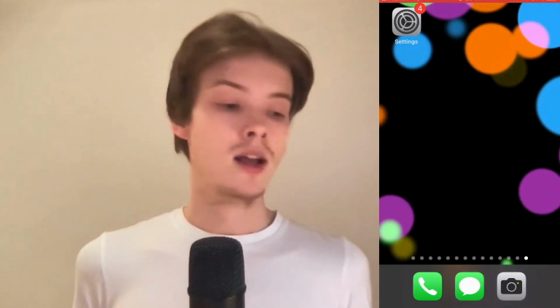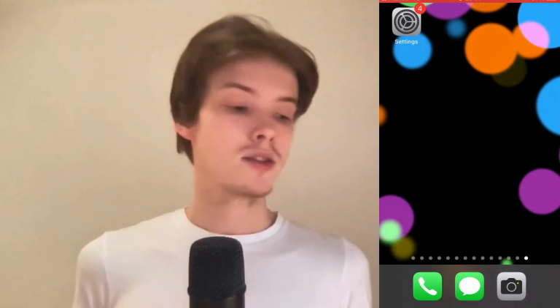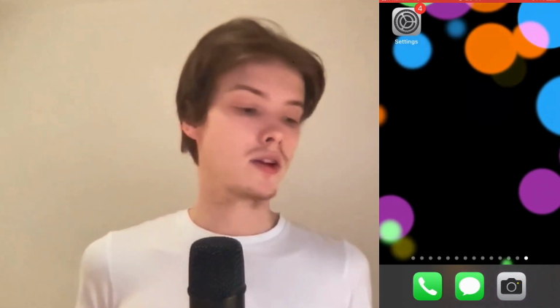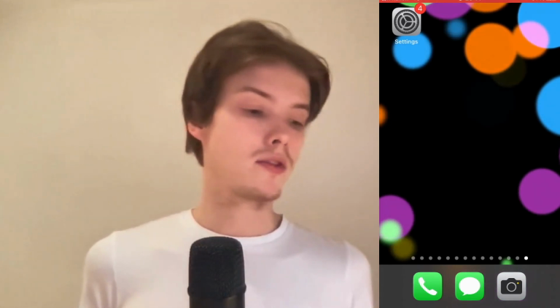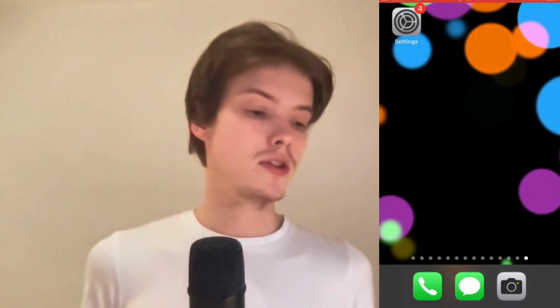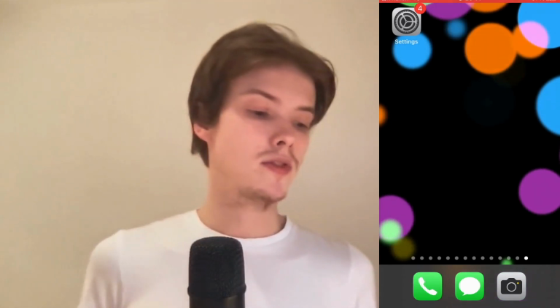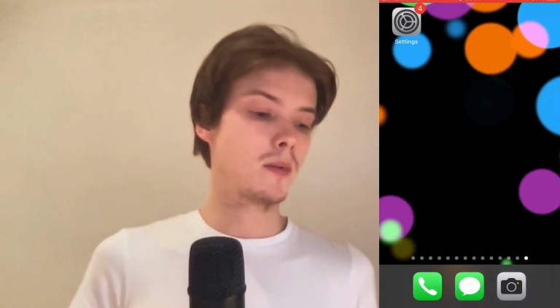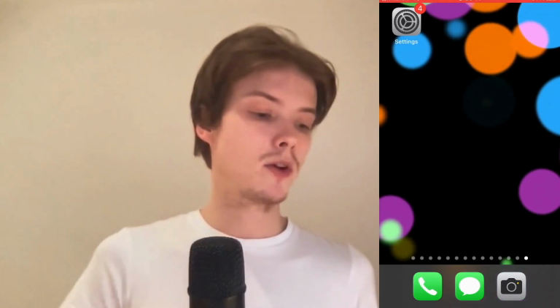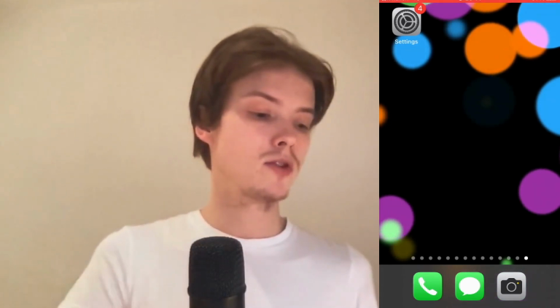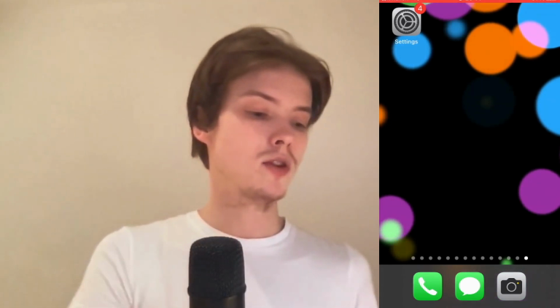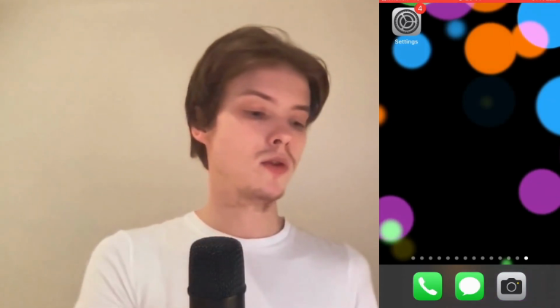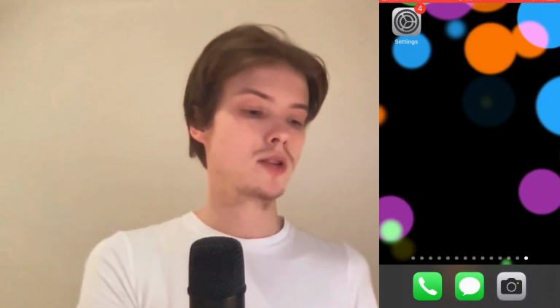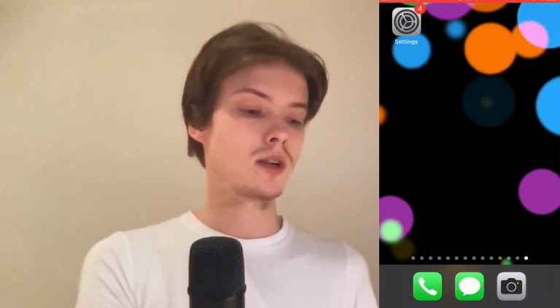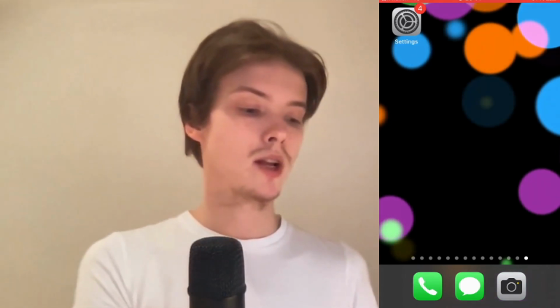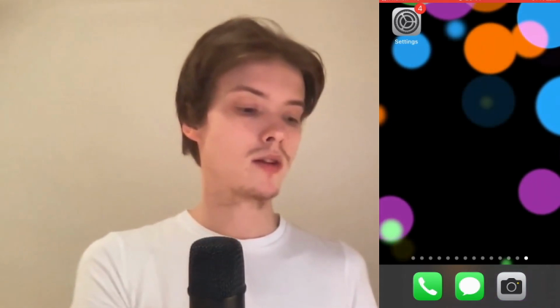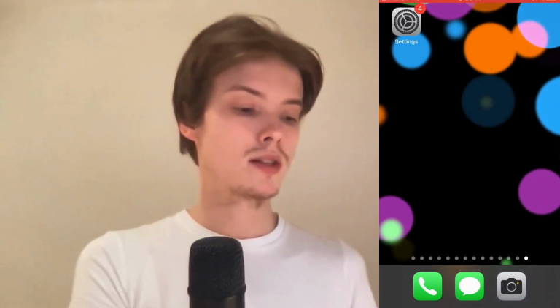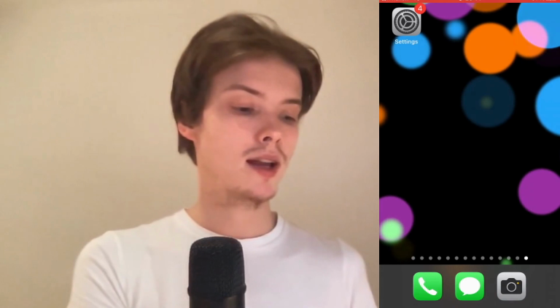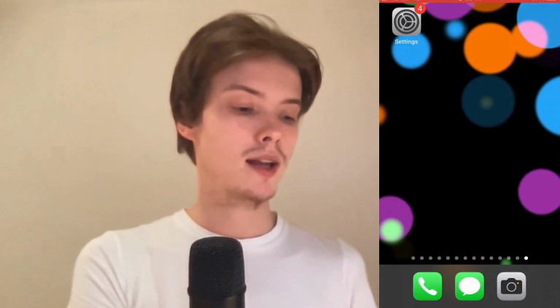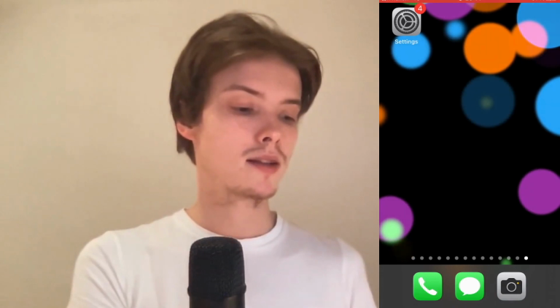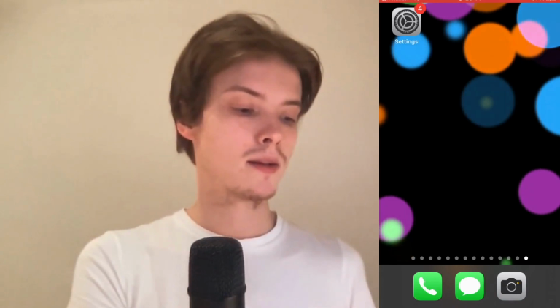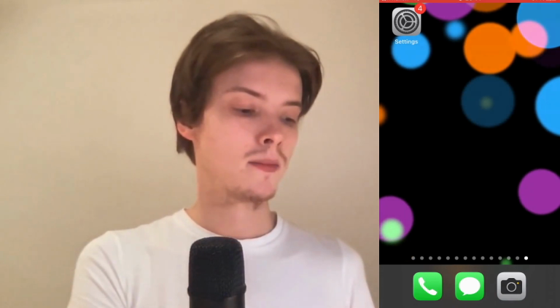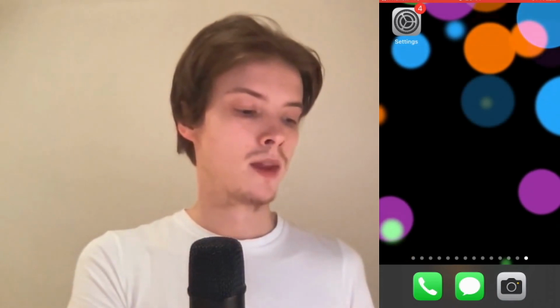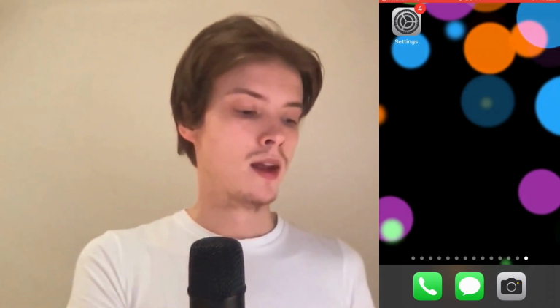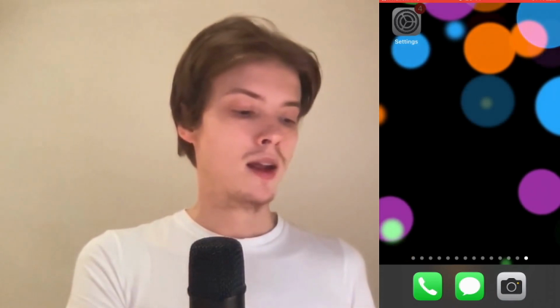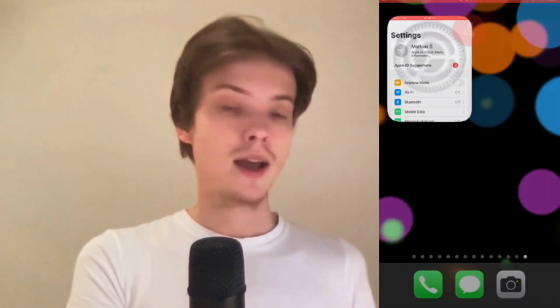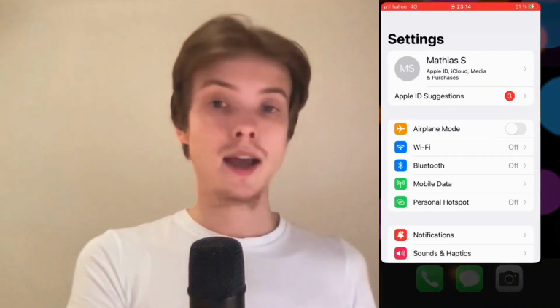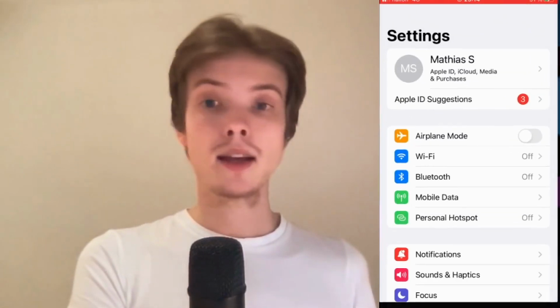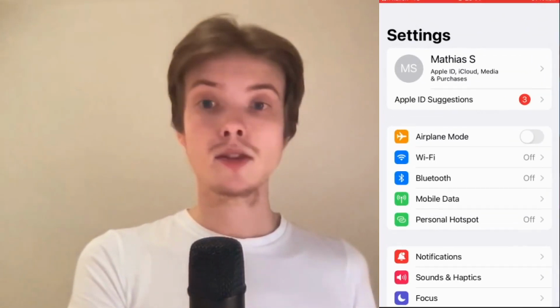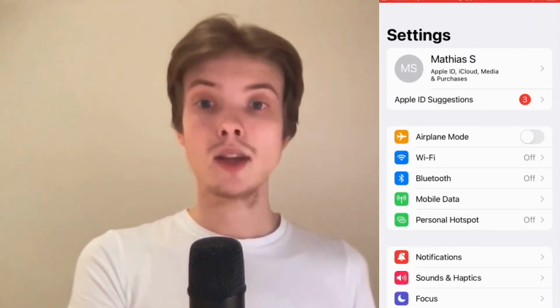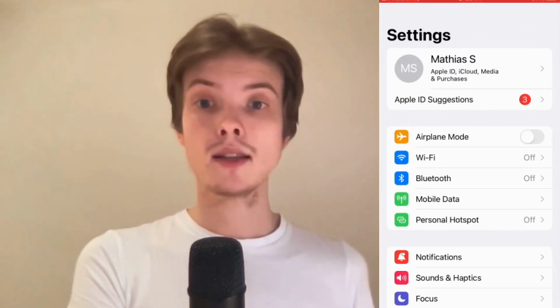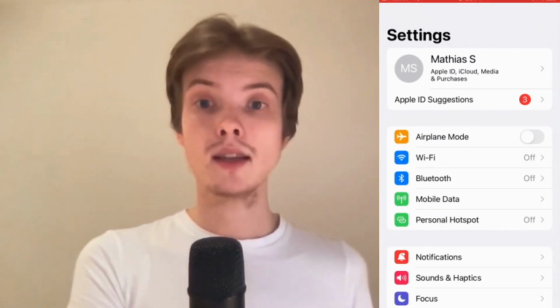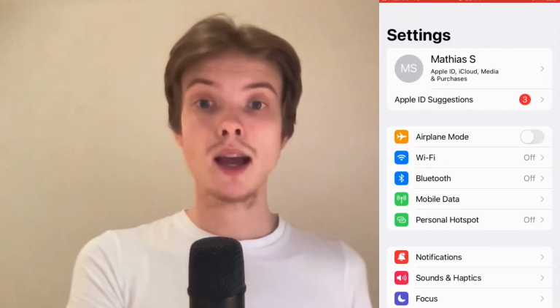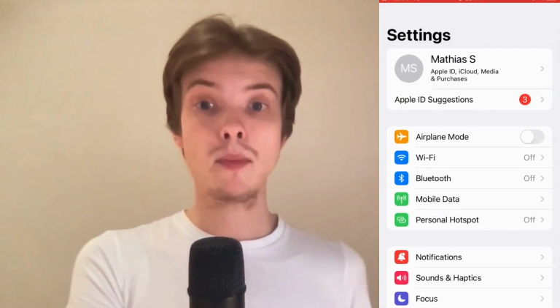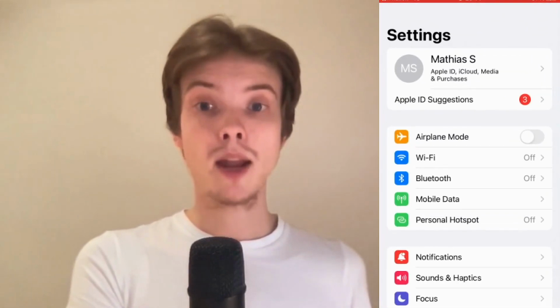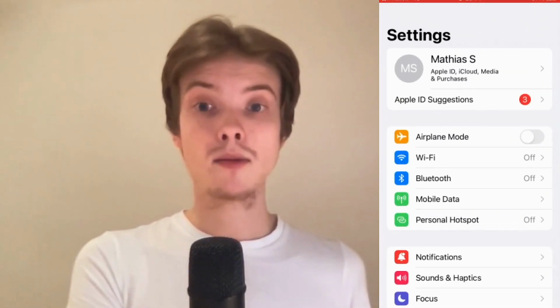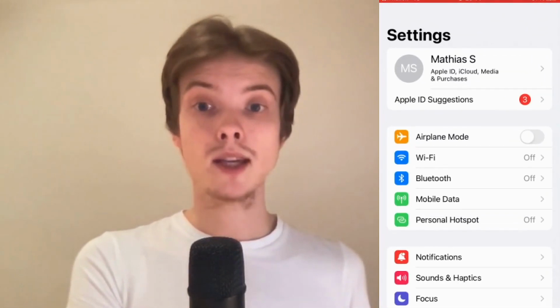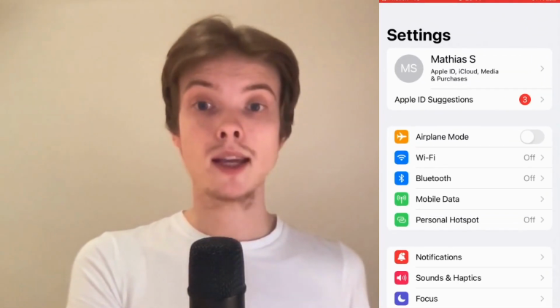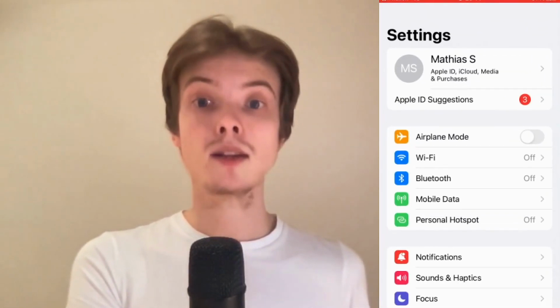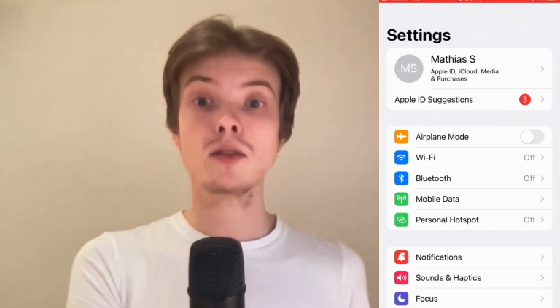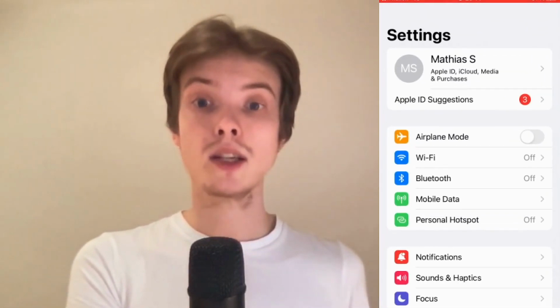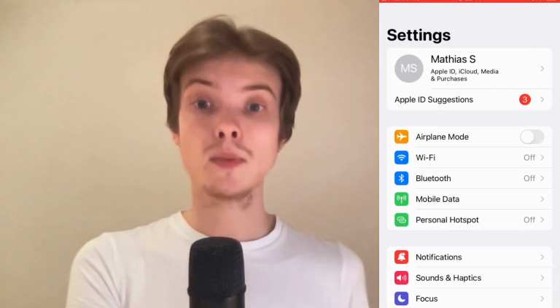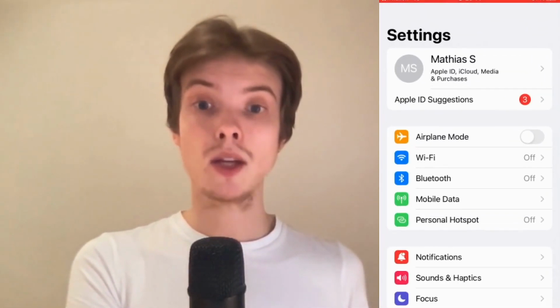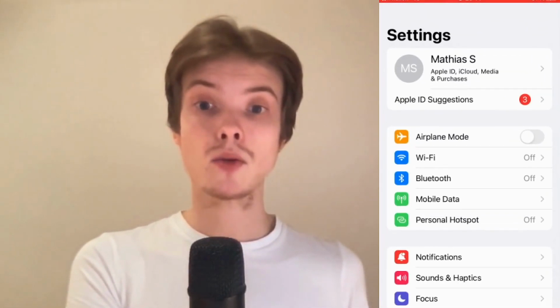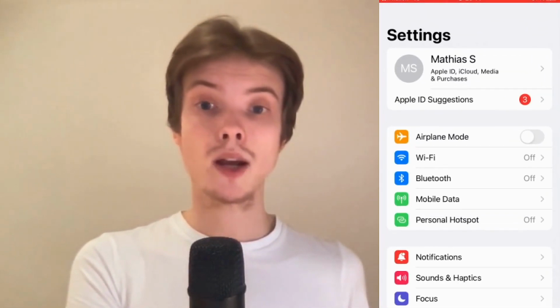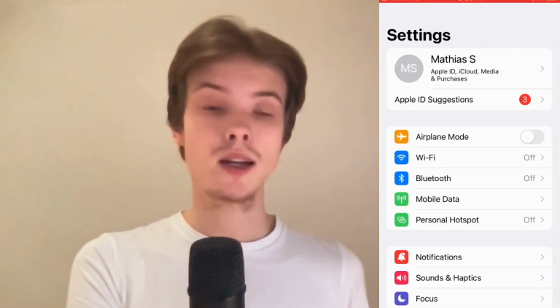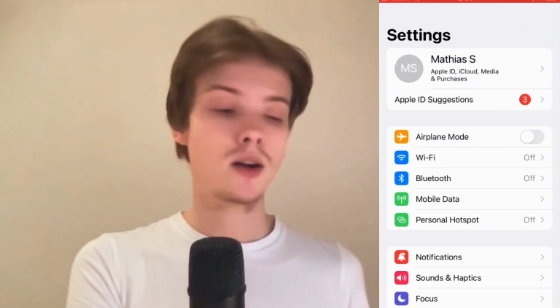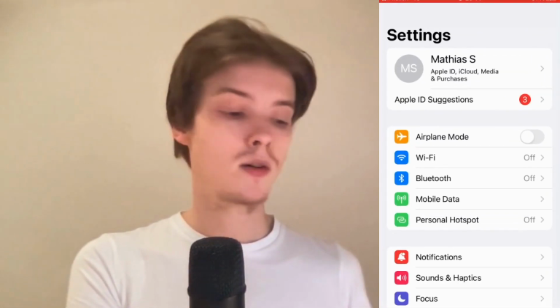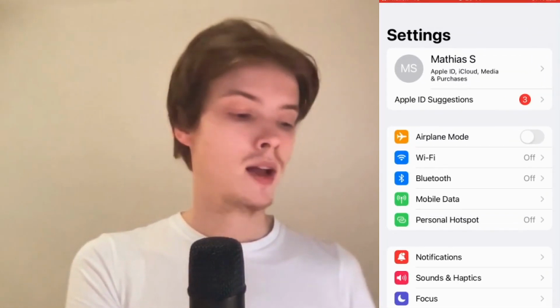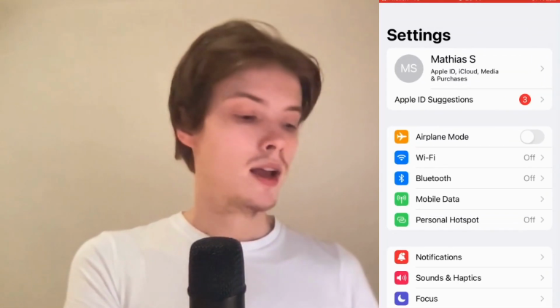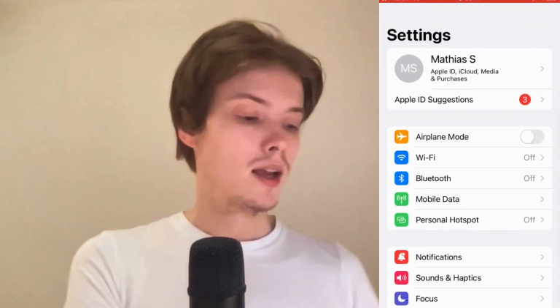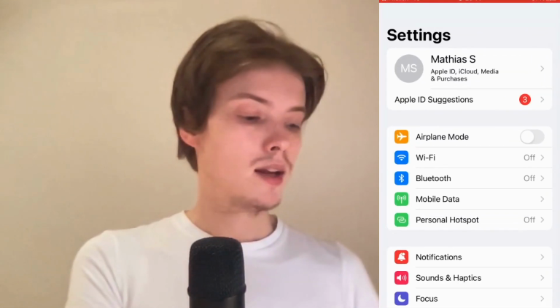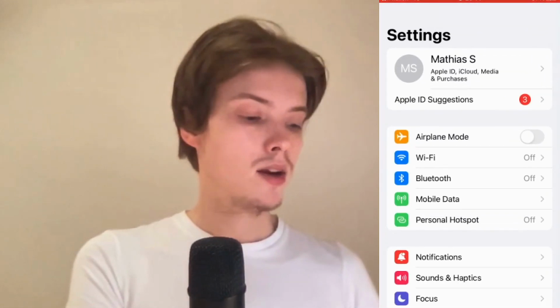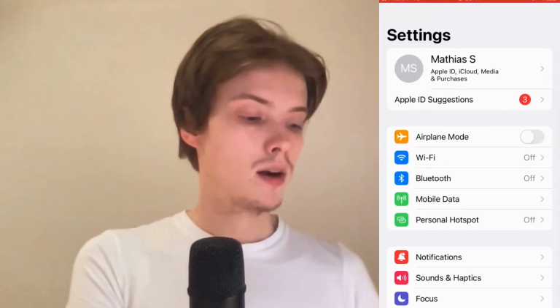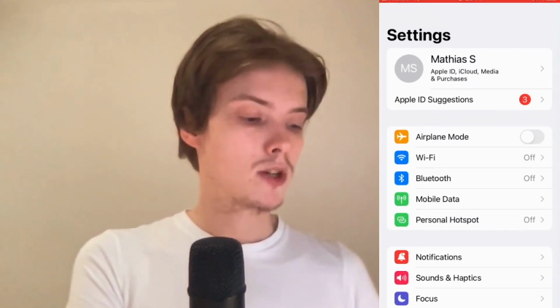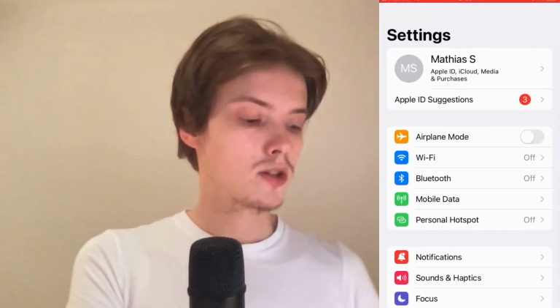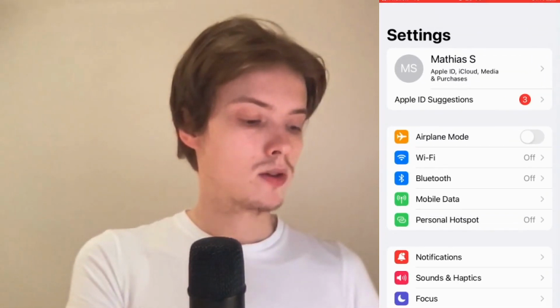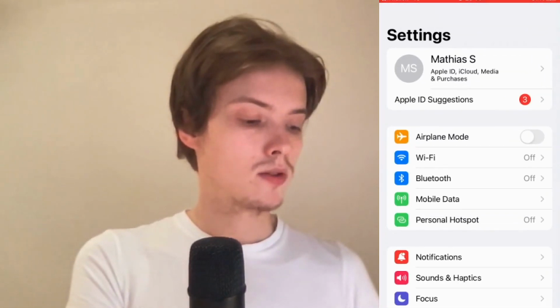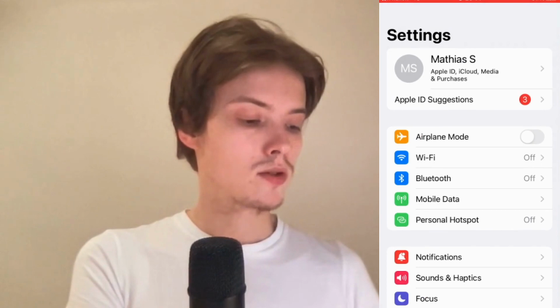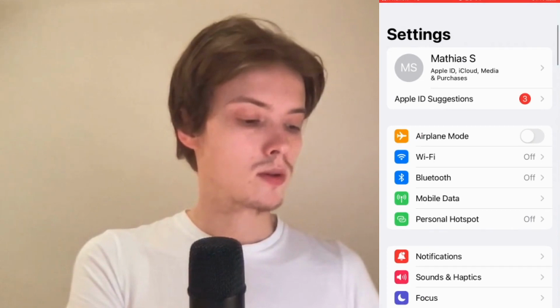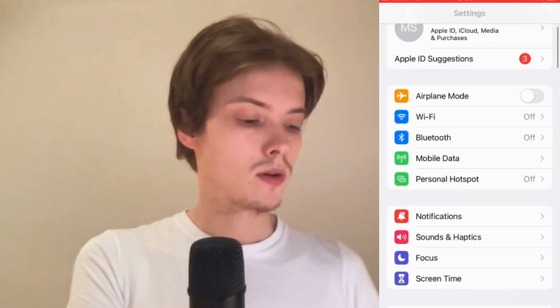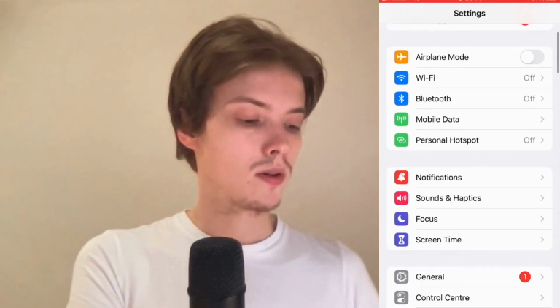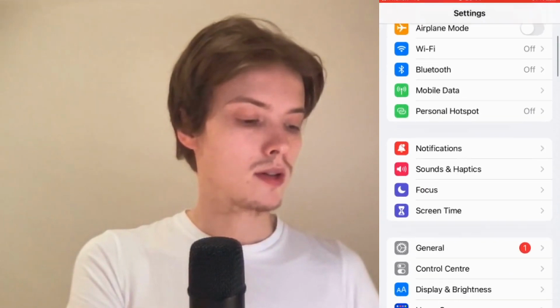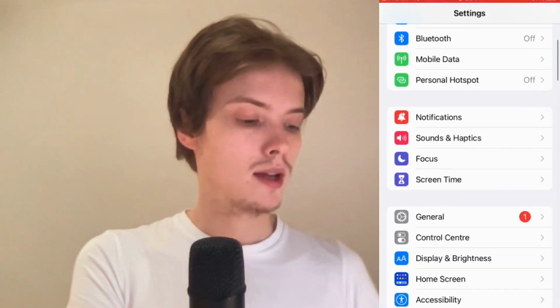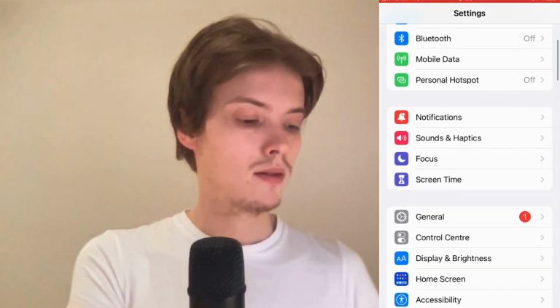So the first thing I'm going to do is click on Settings, and as you can see I'm now taken to this page right here. In here I'm just going to scroll down.